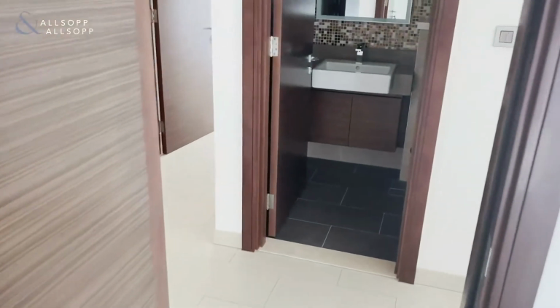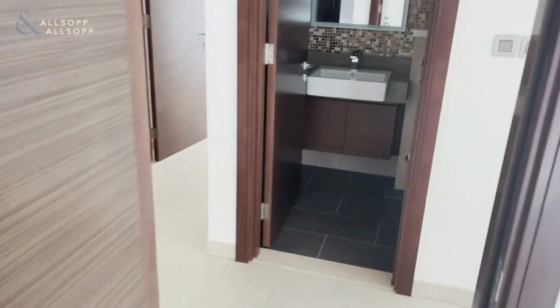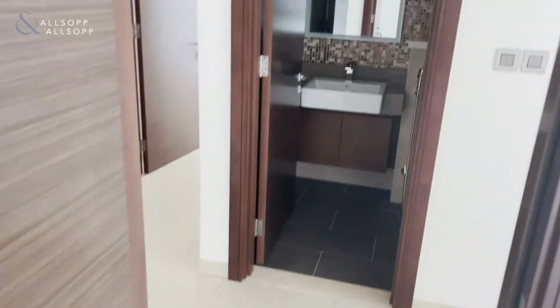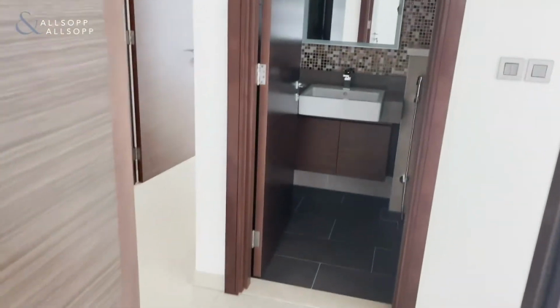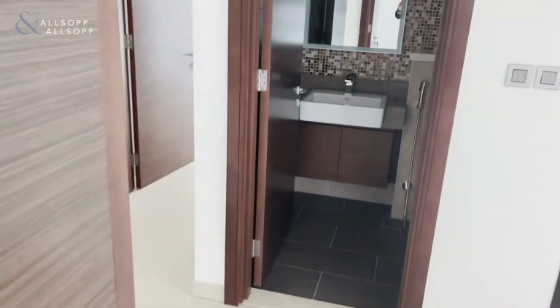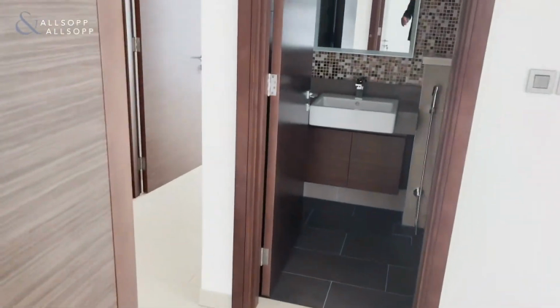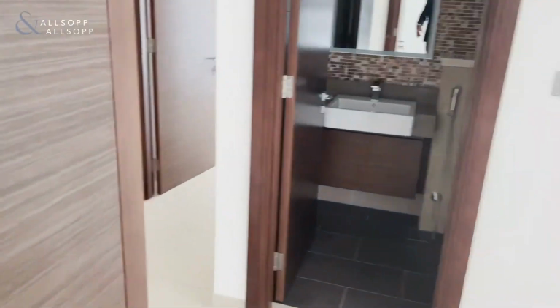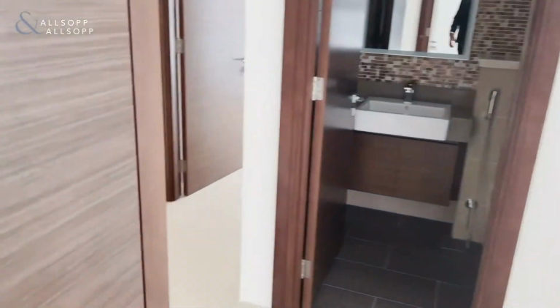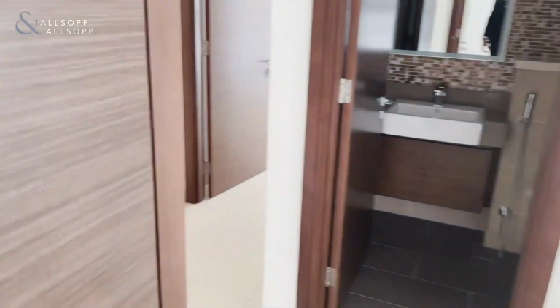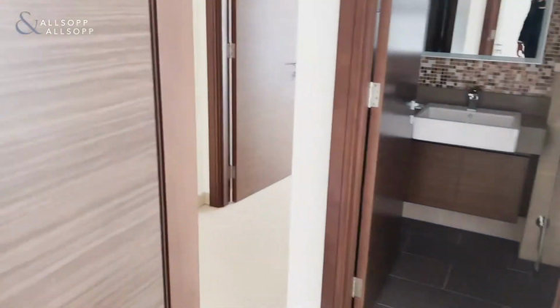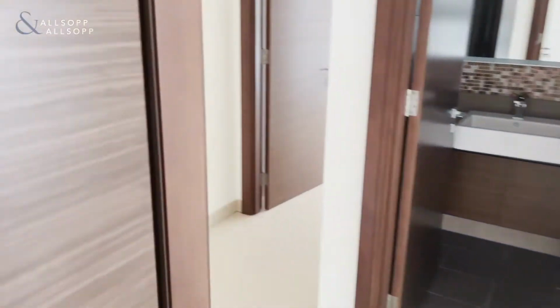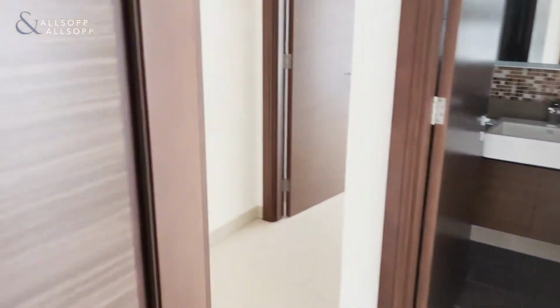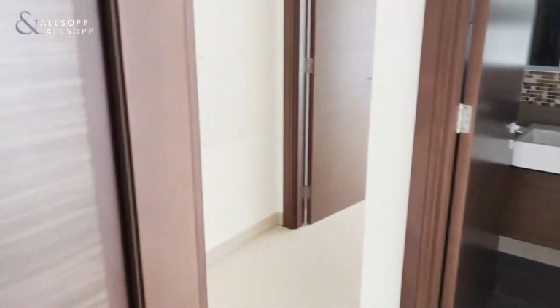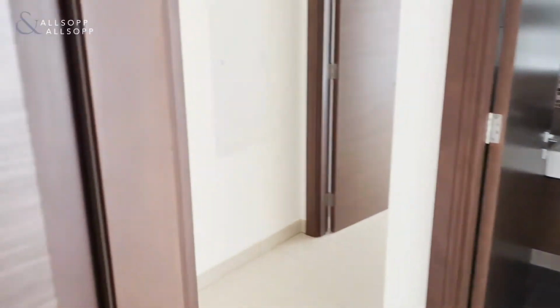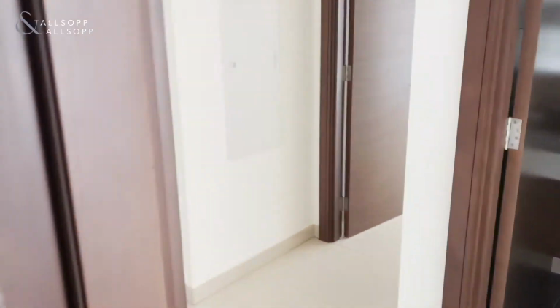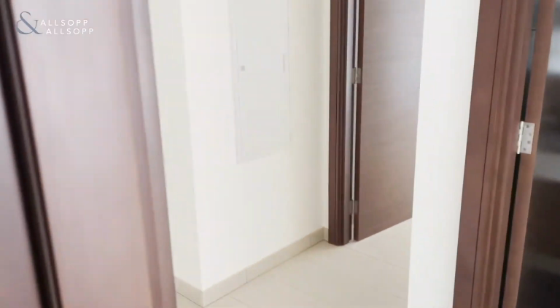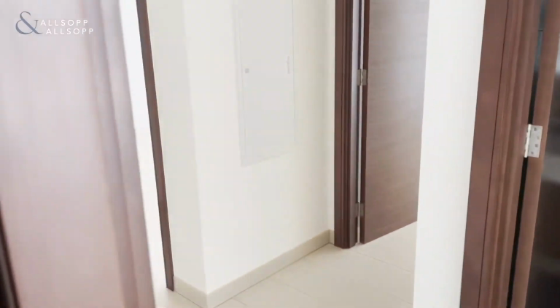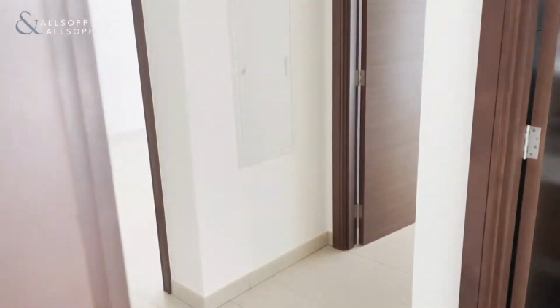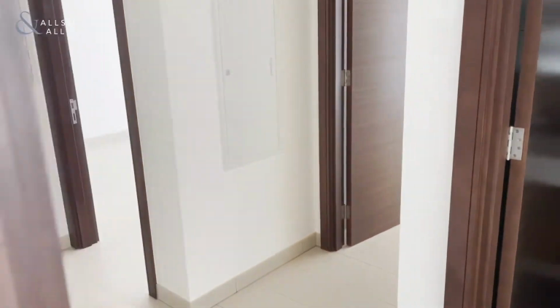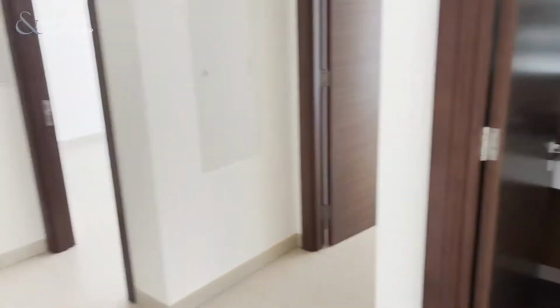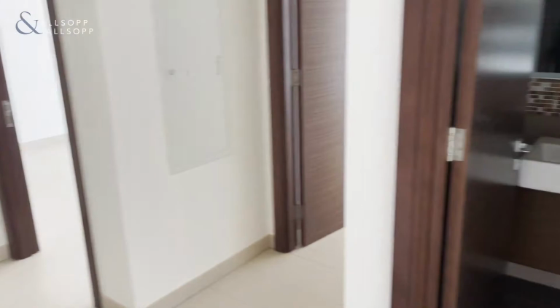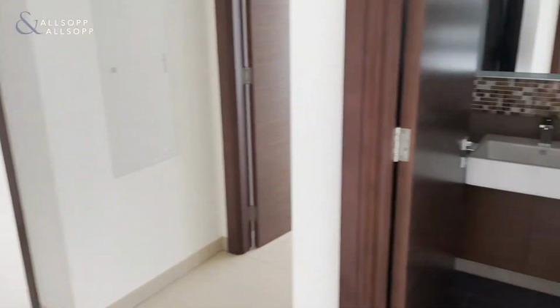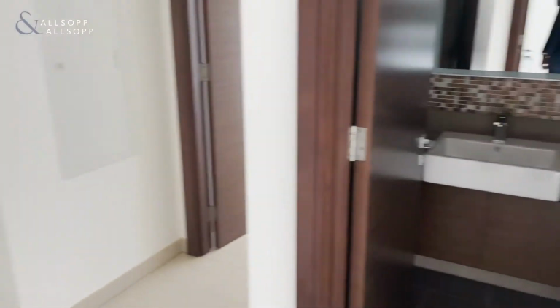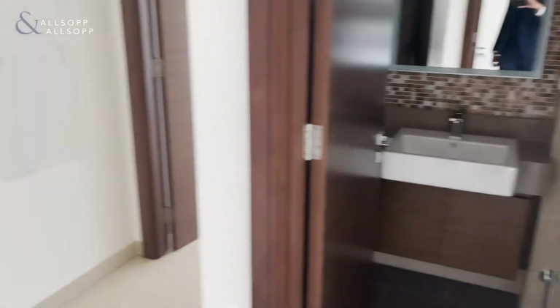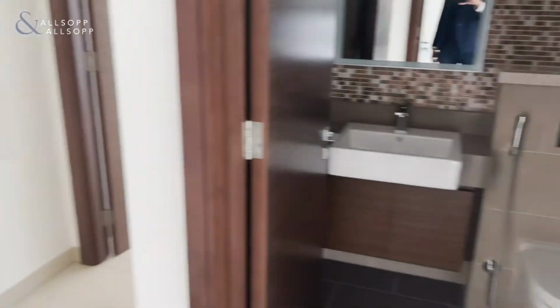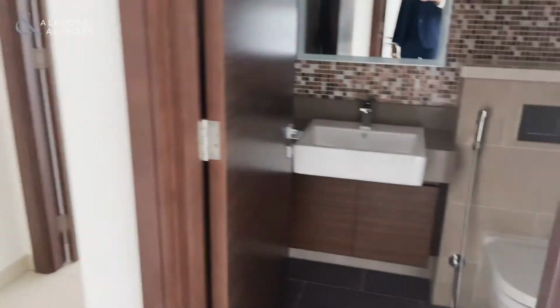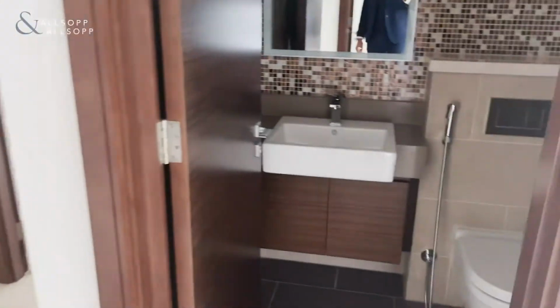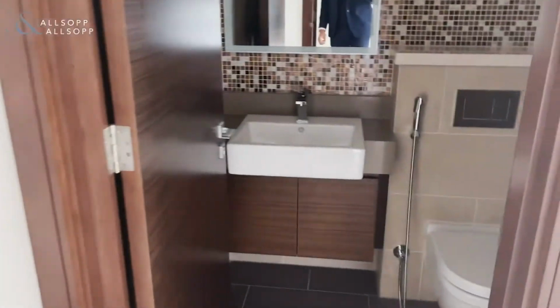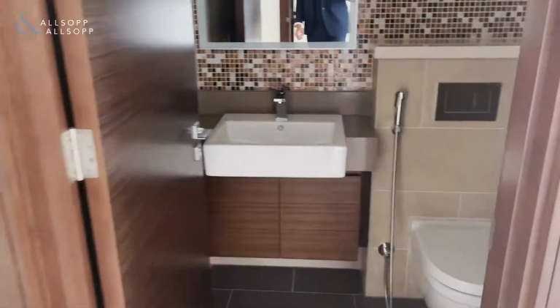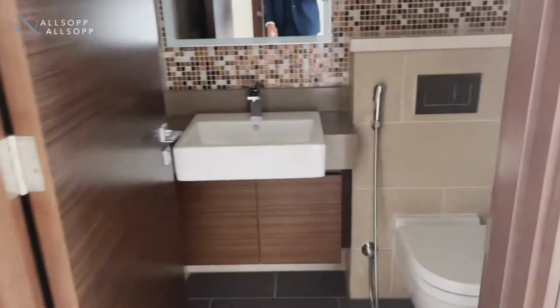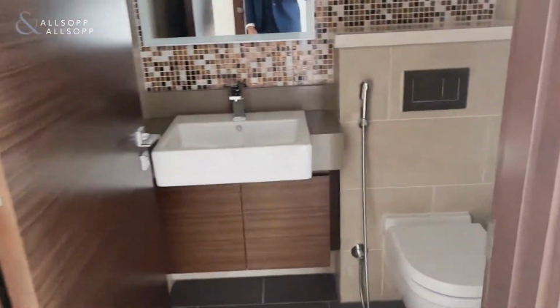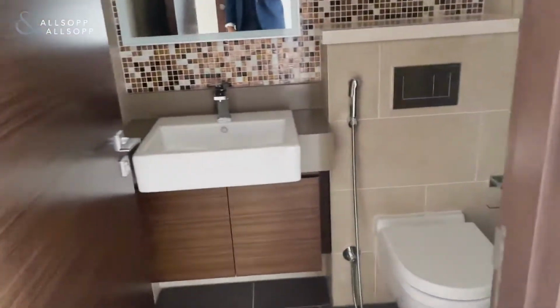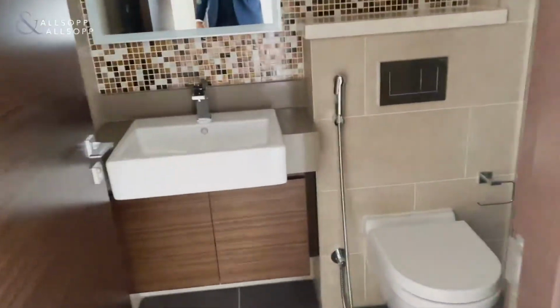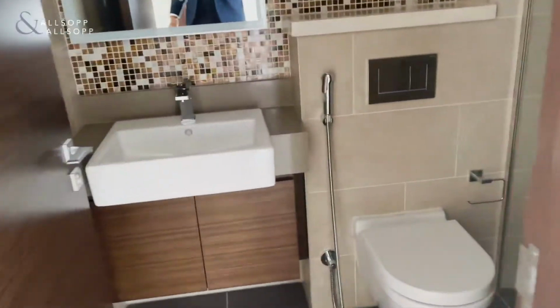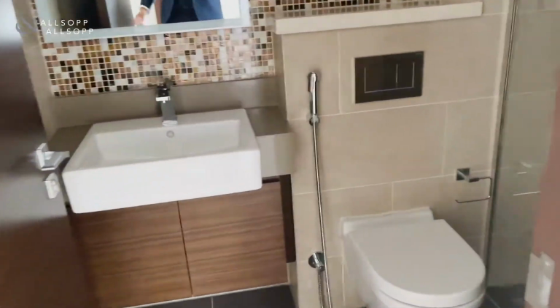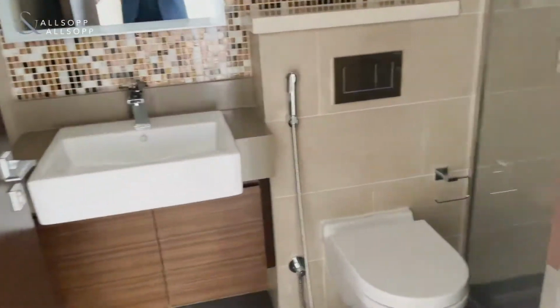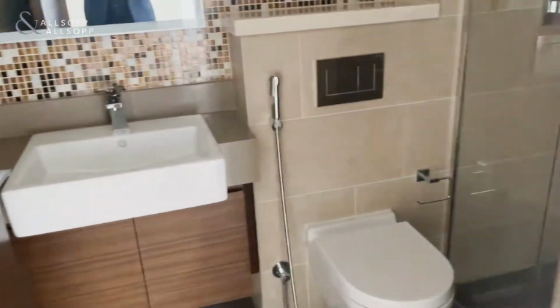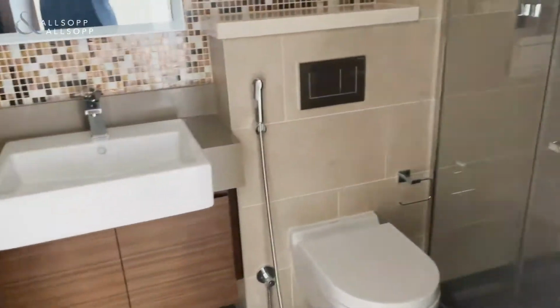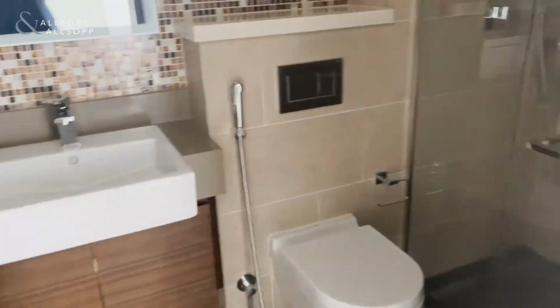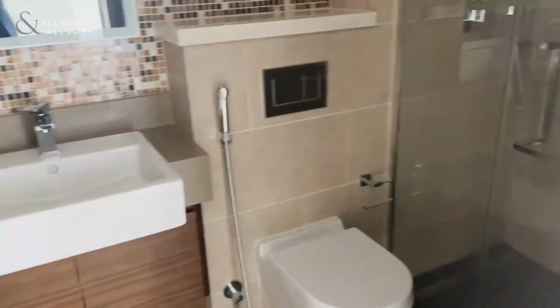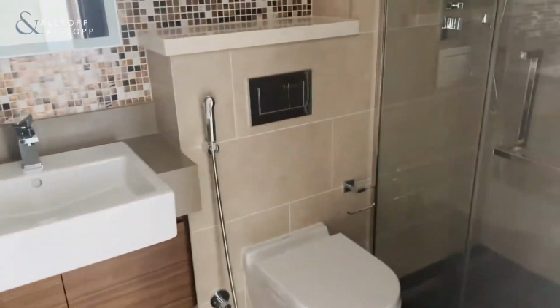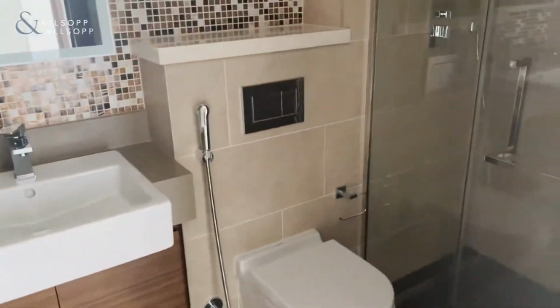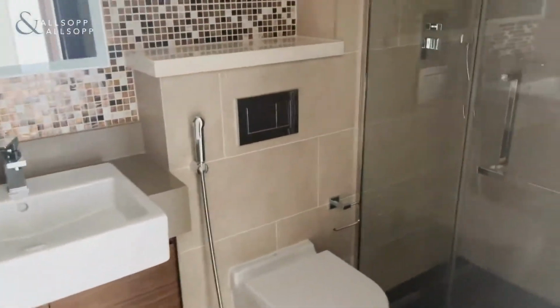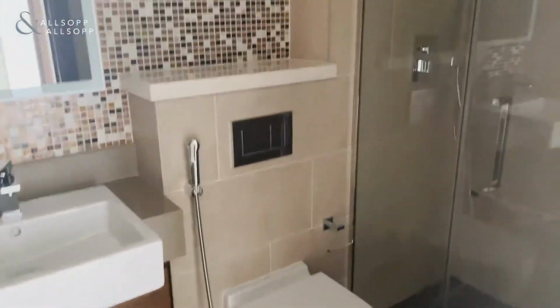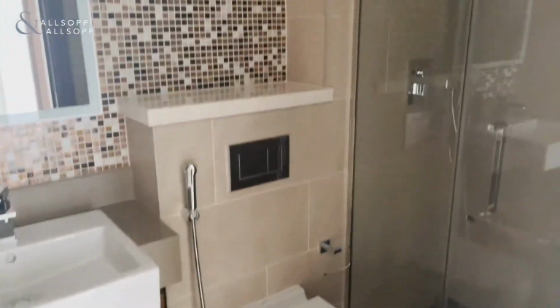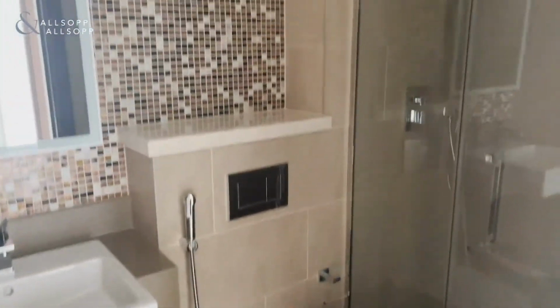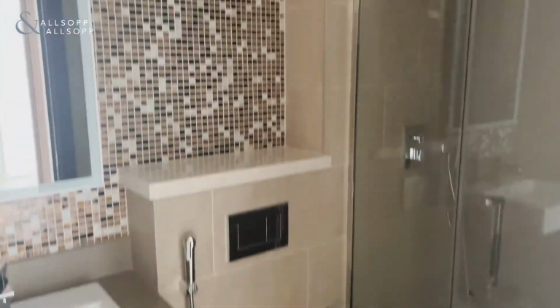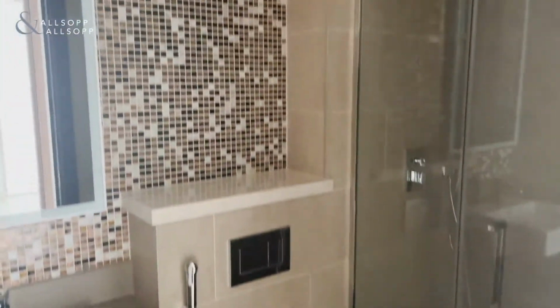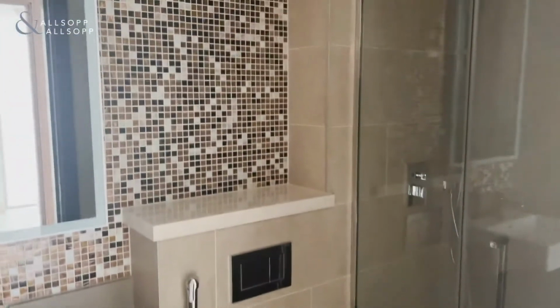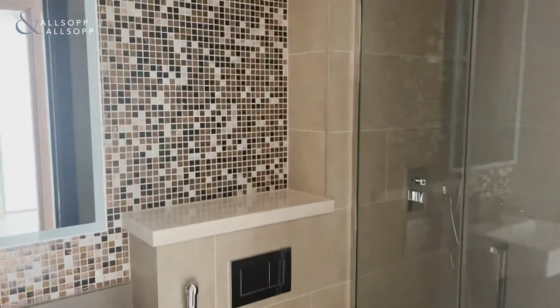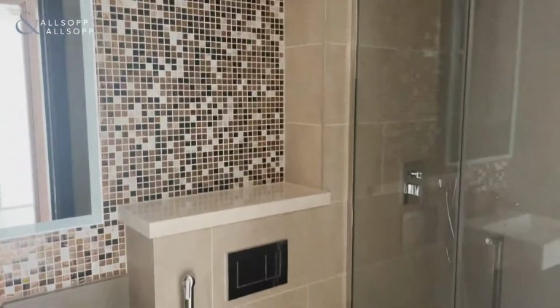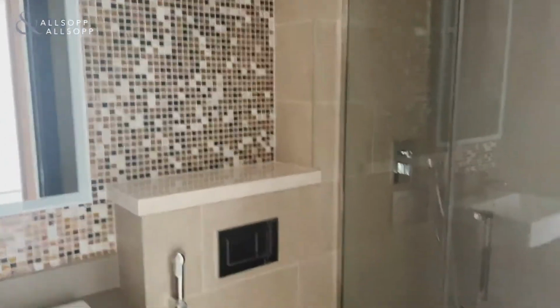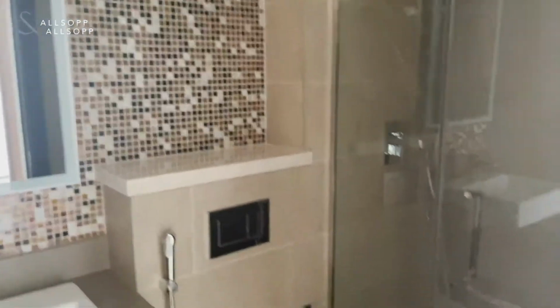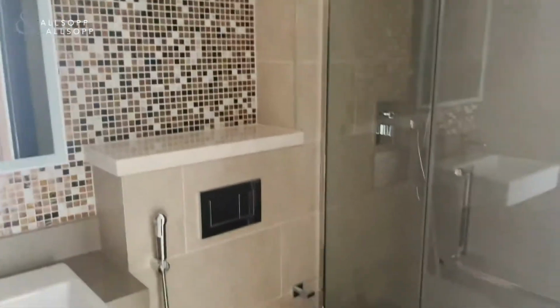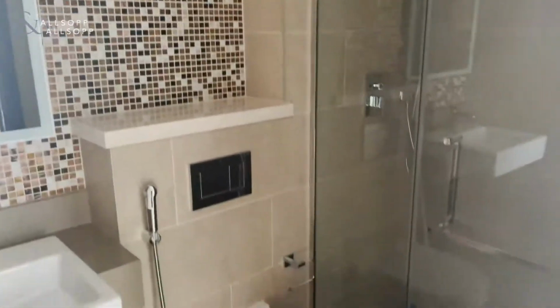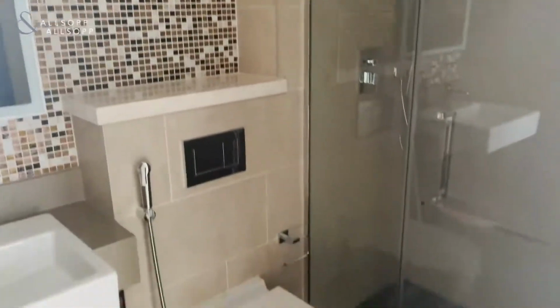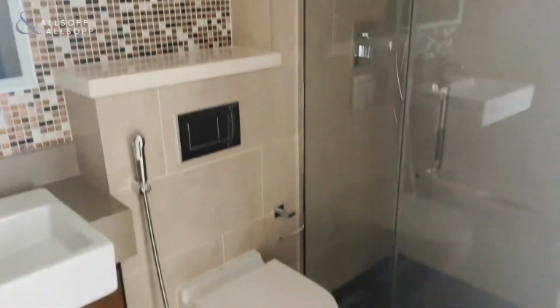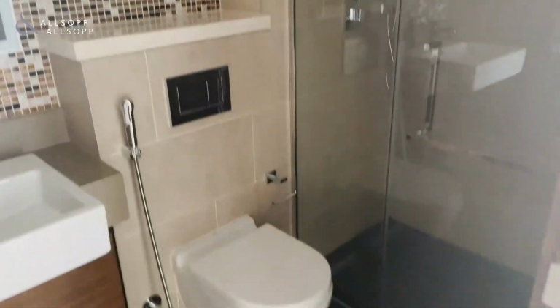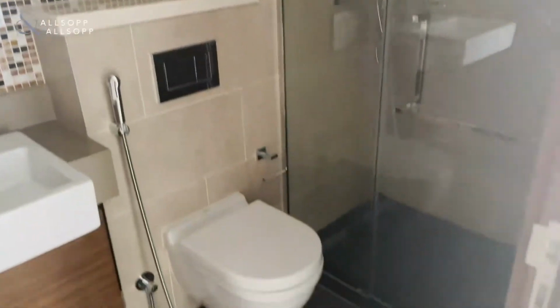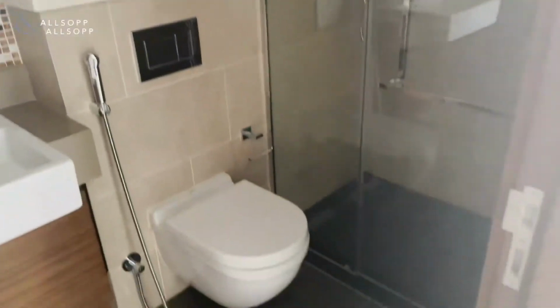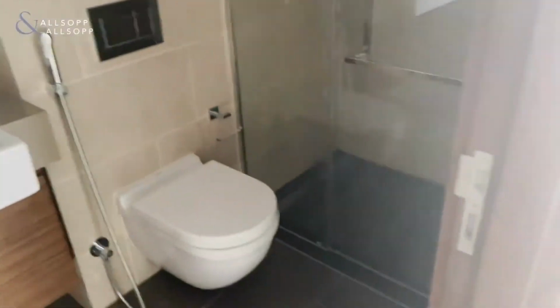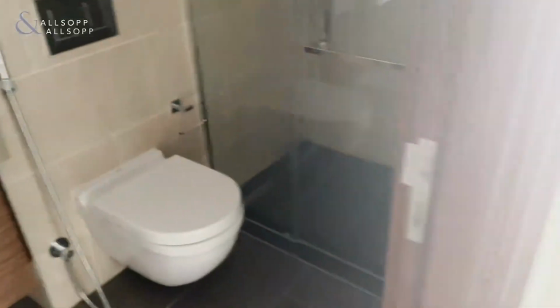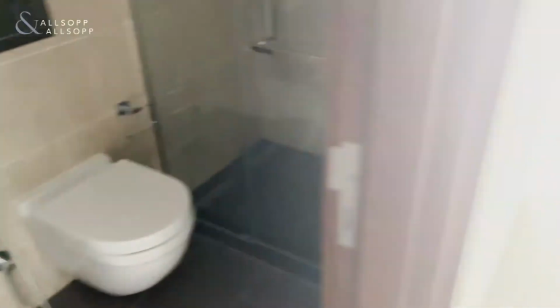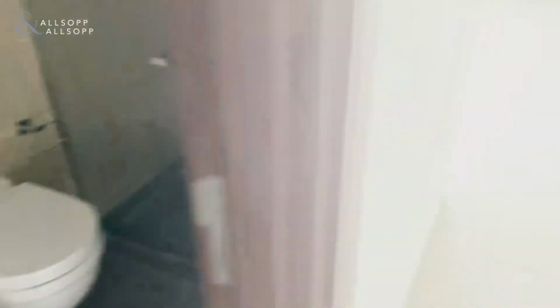And then we head back over to the guest bathroom, which also has a shower.